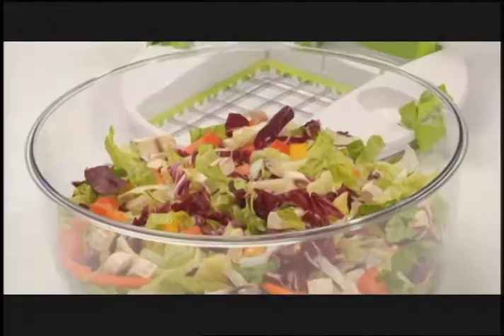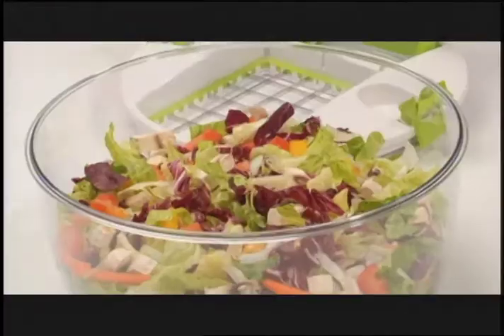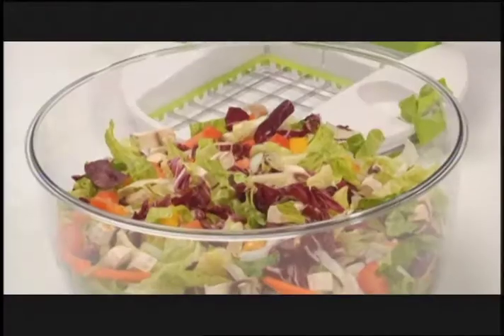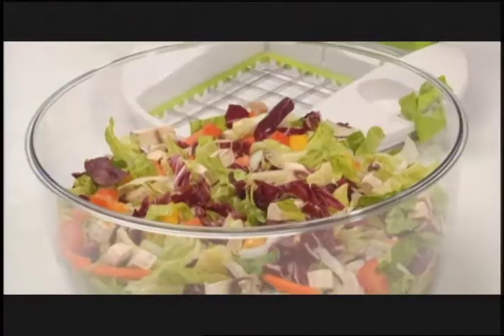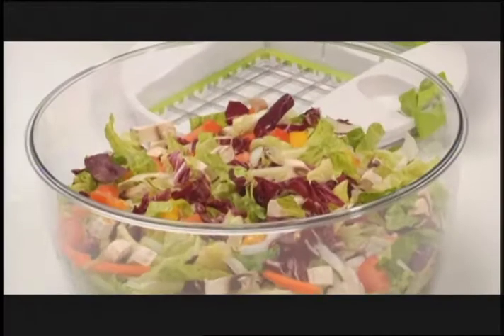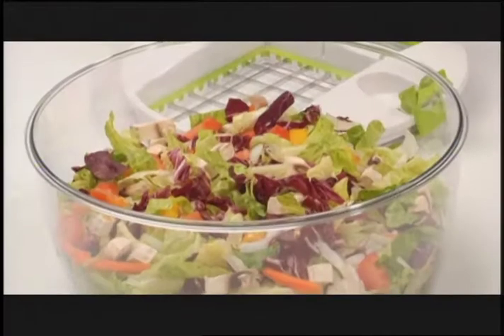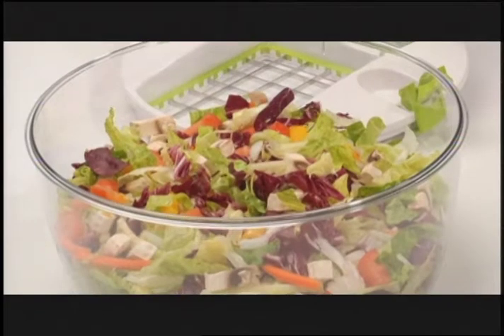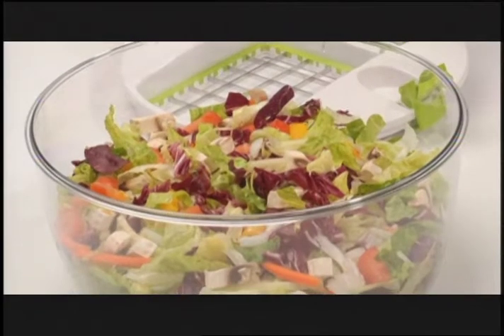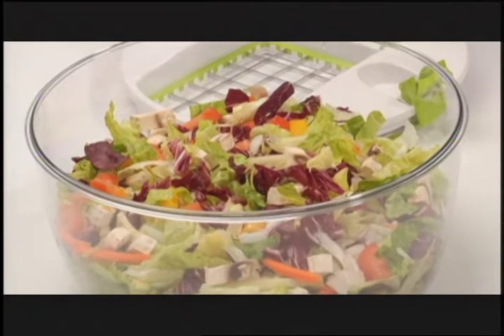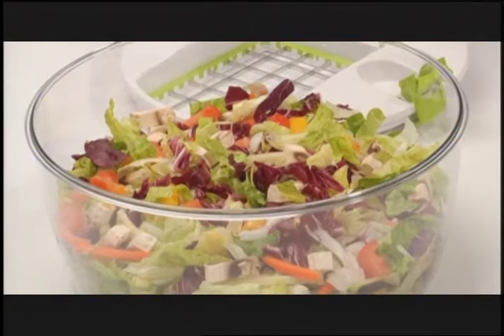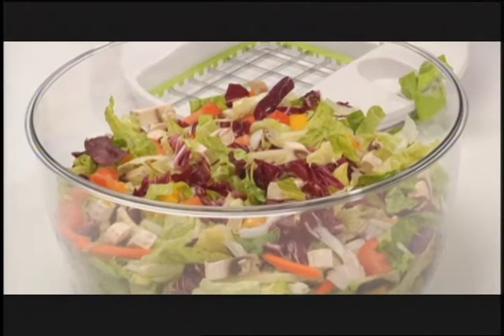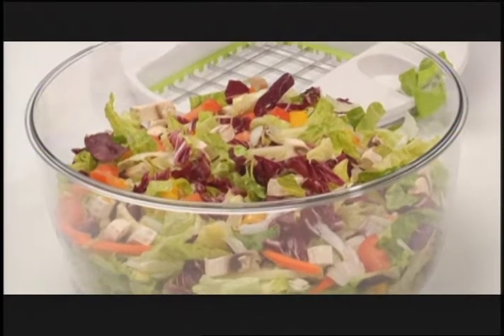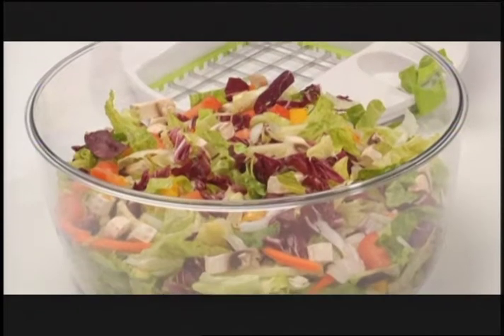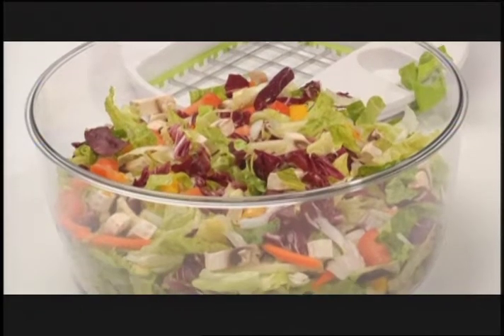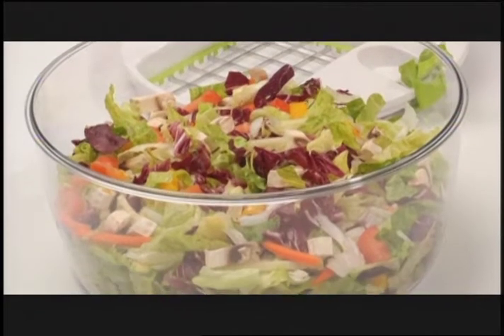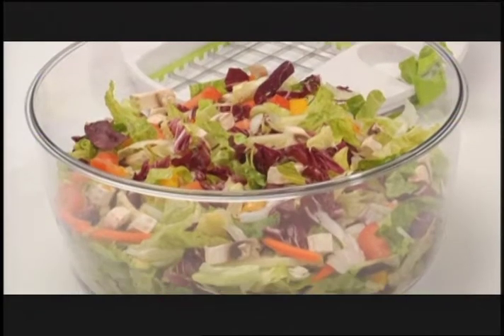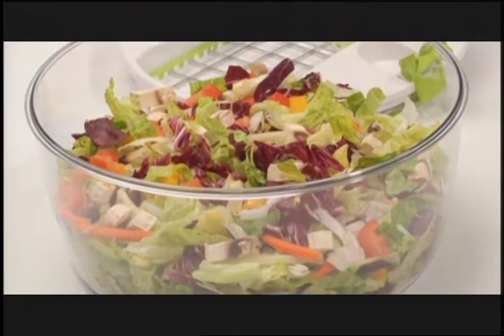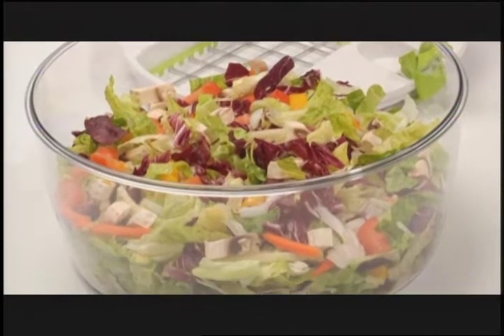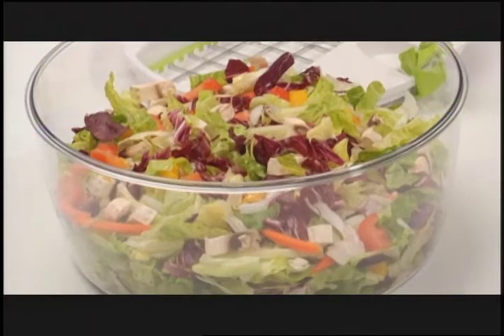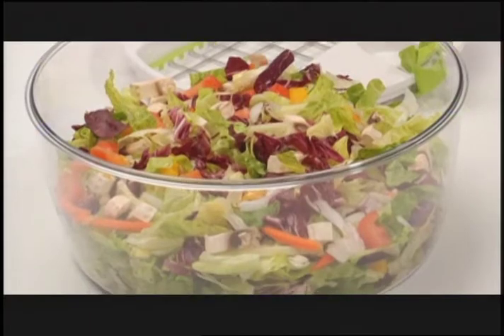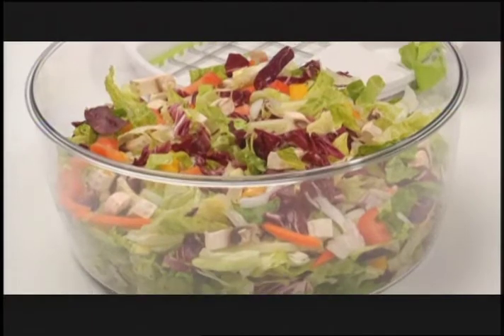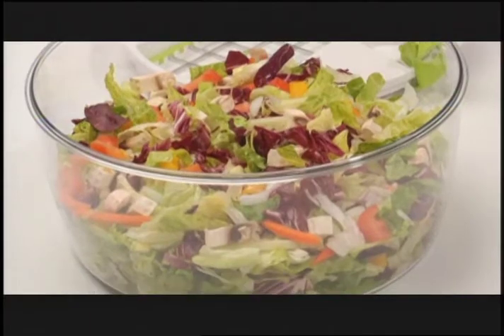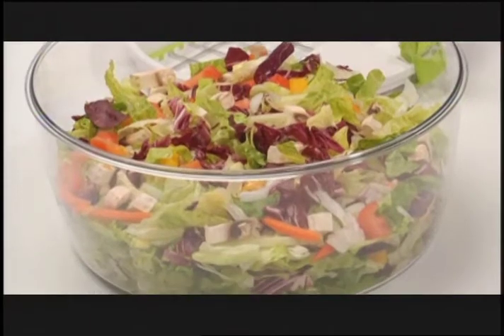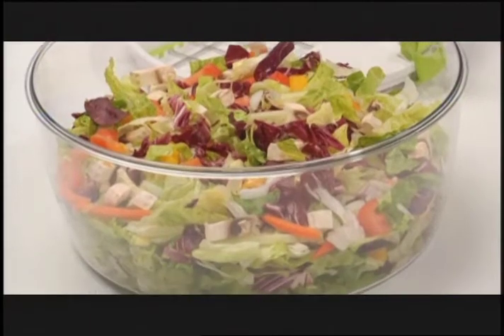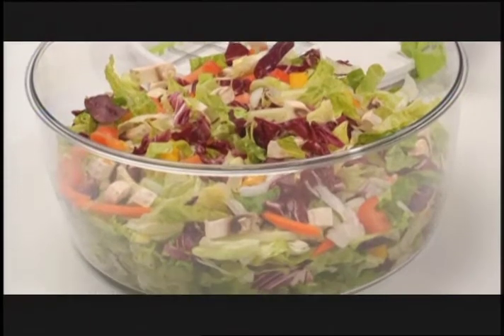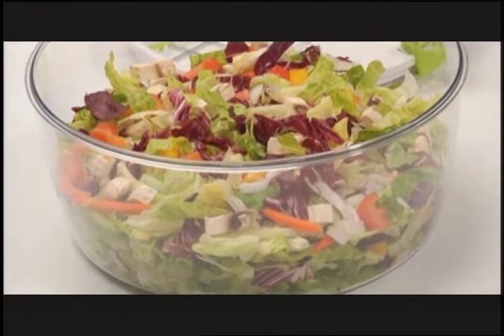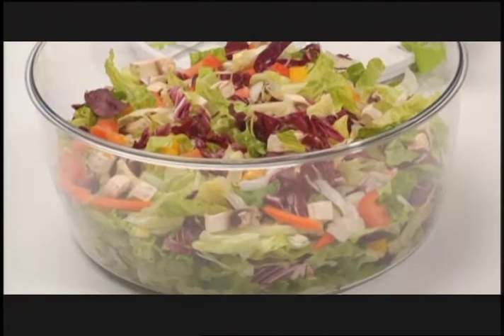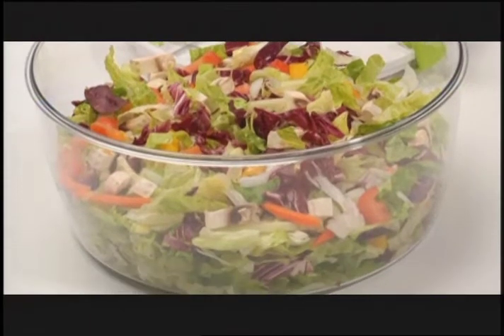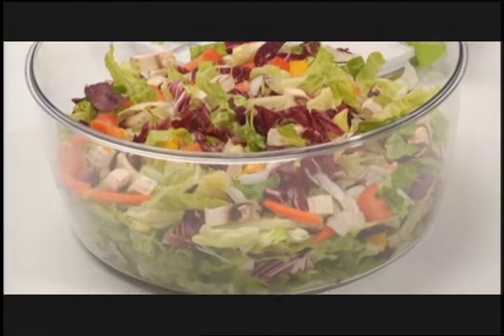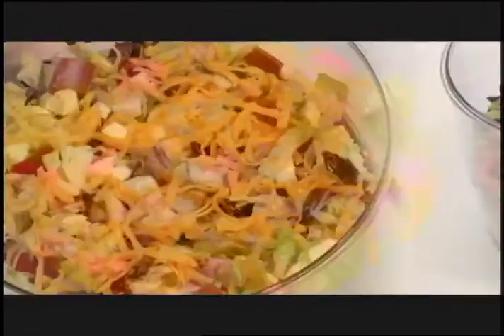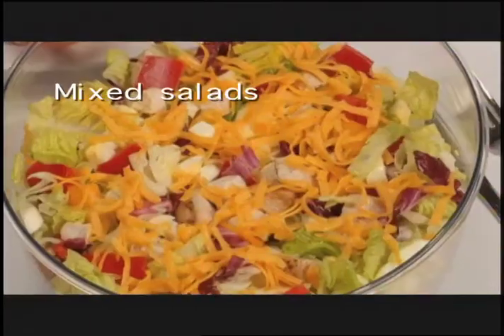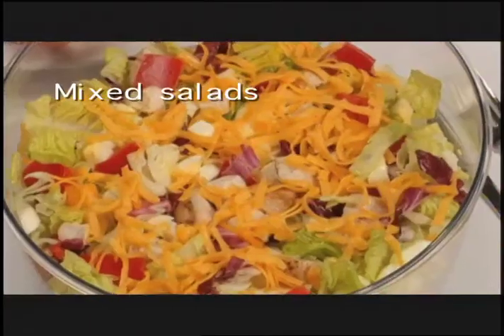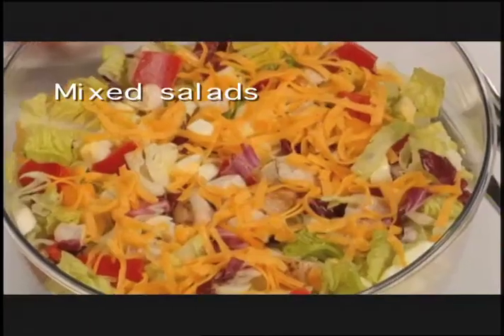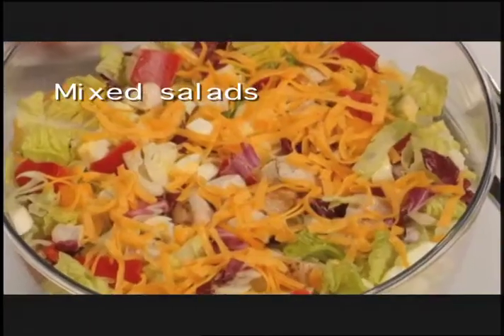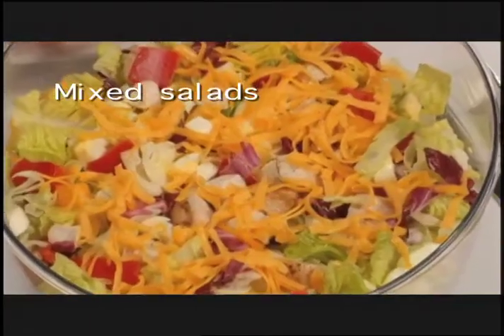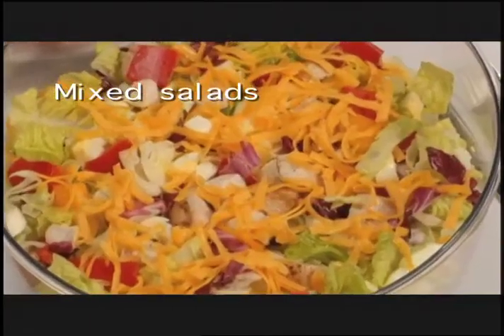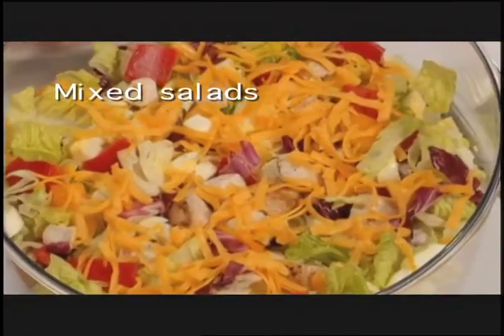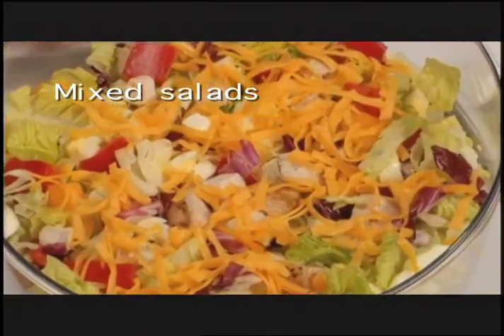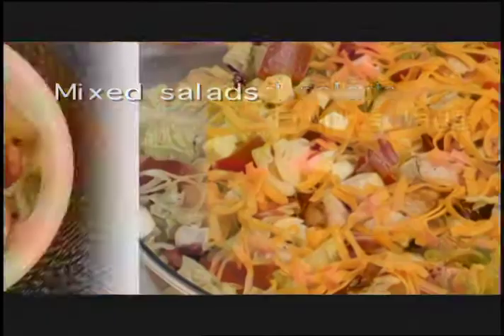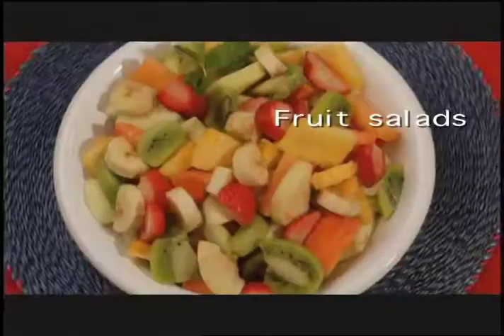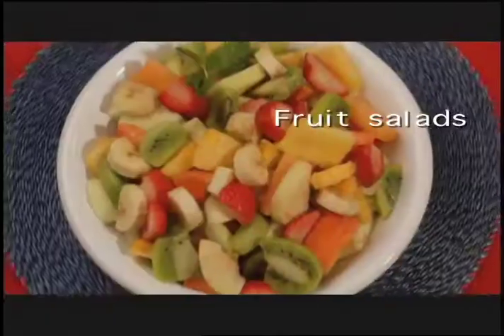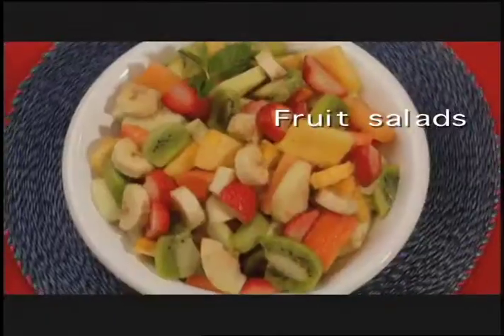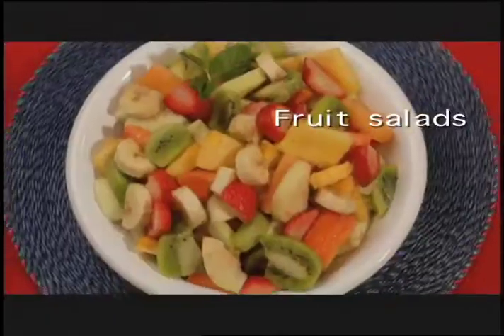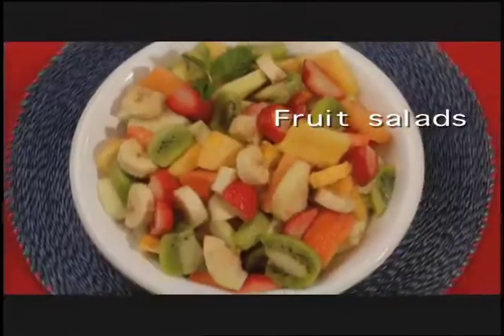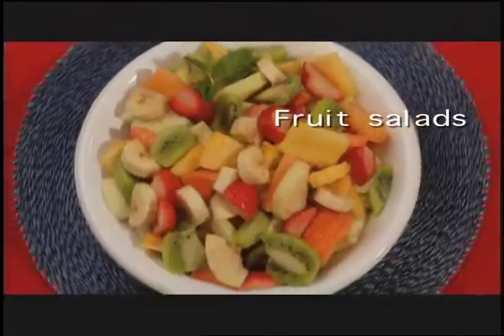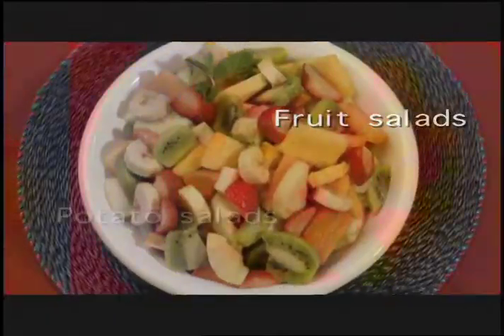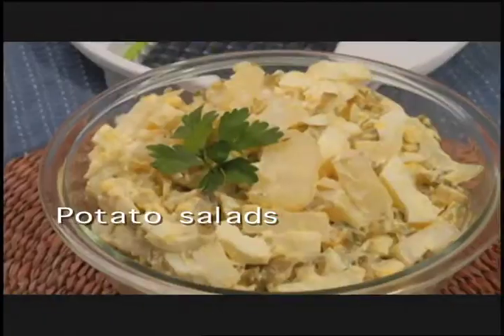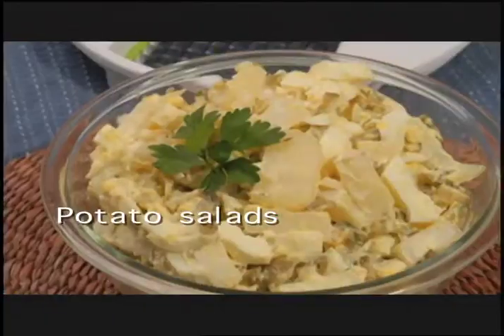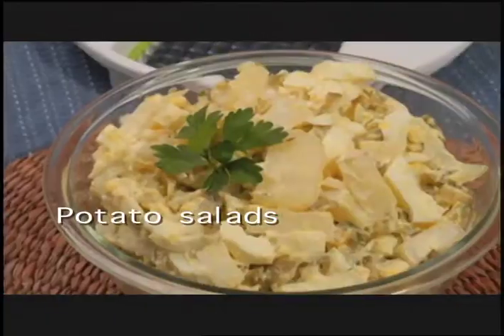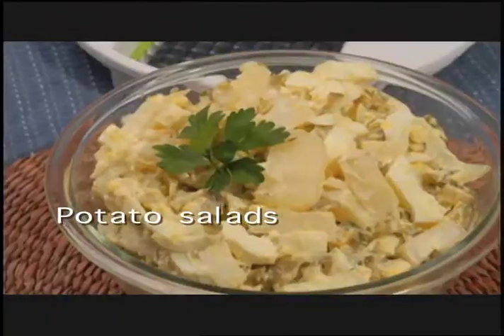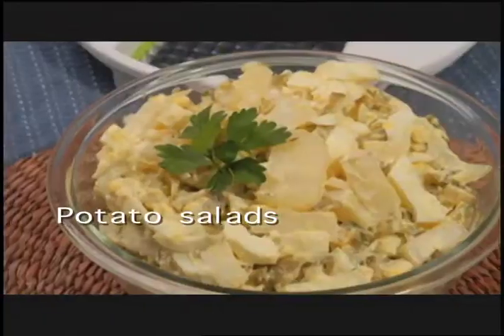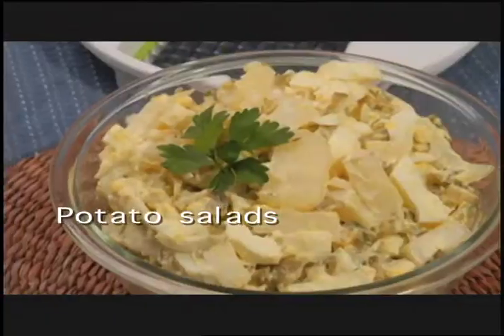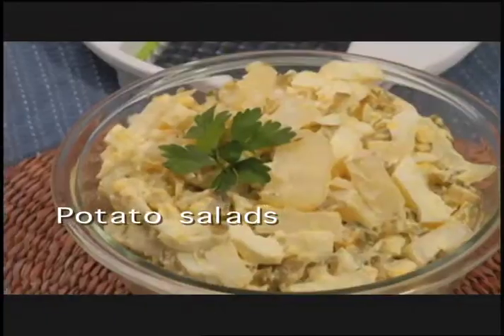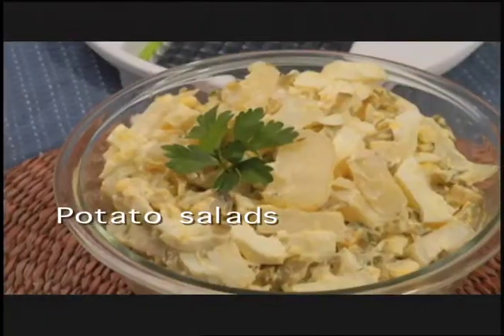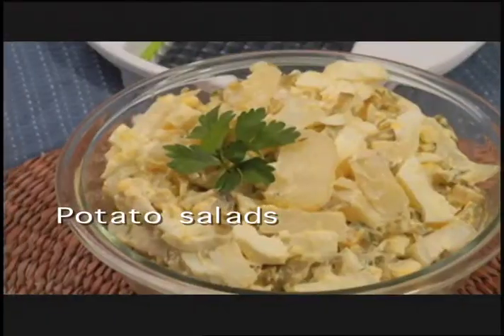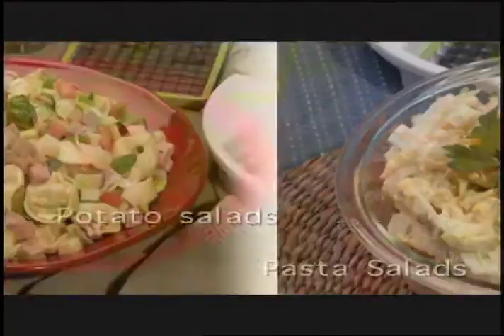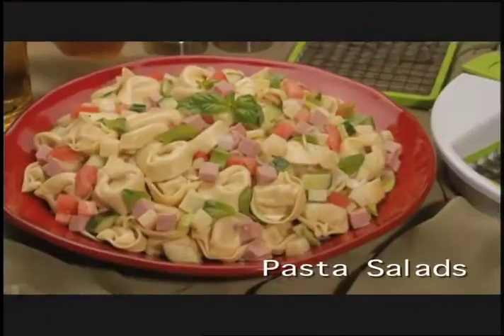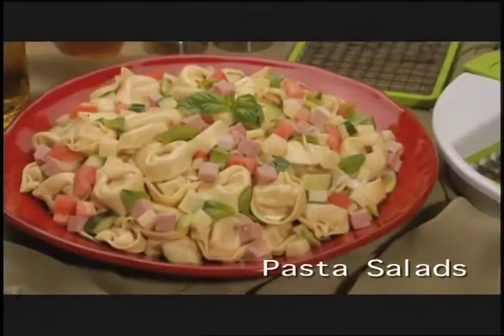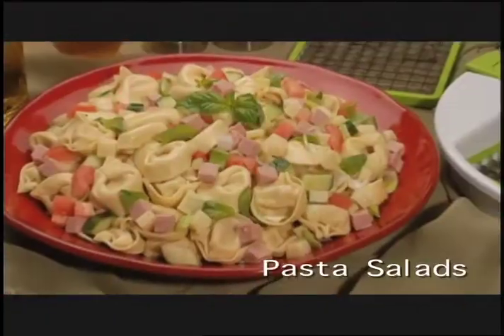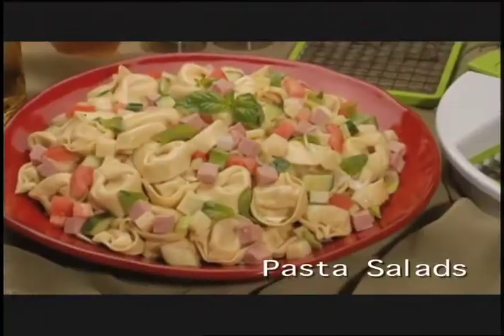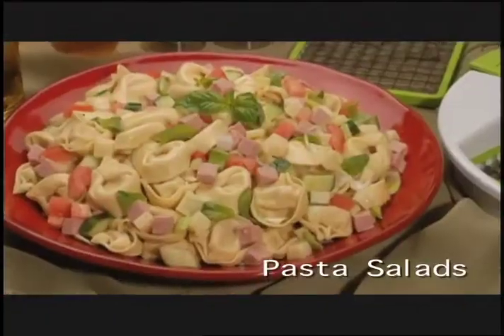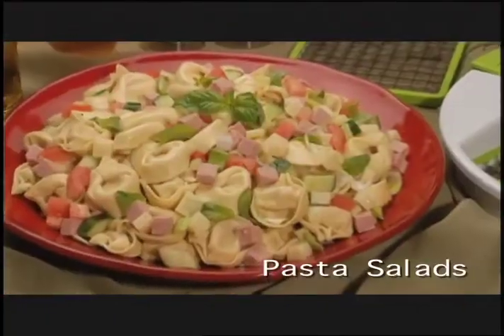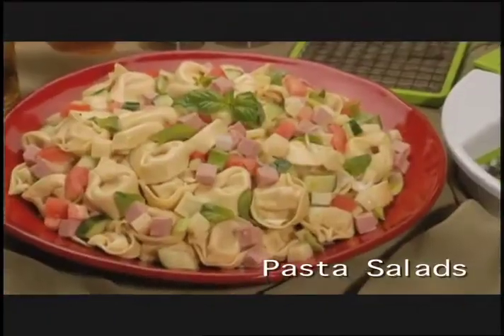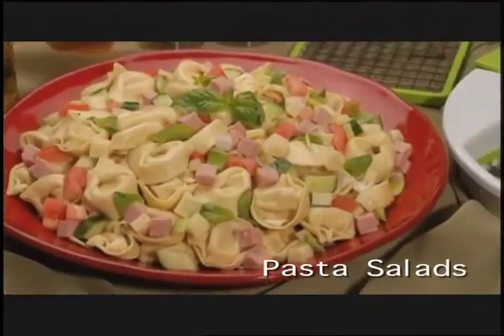With the Salad Chef, anyone can make sensational chef salads, mix salads, fruit salads, potato salads, pasta salads.